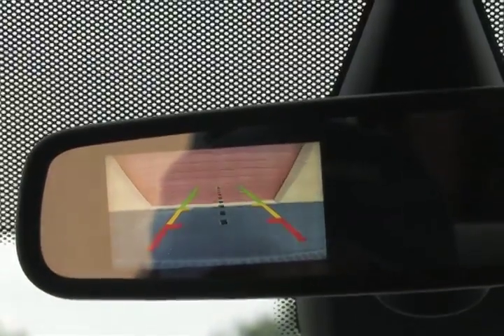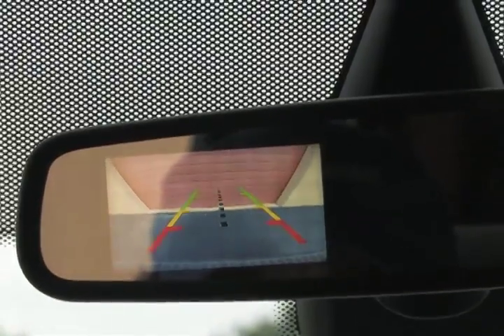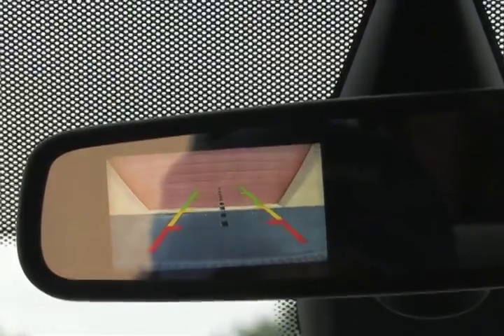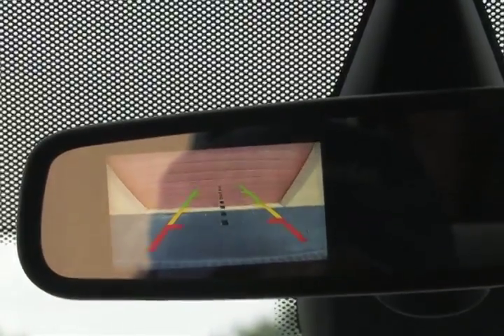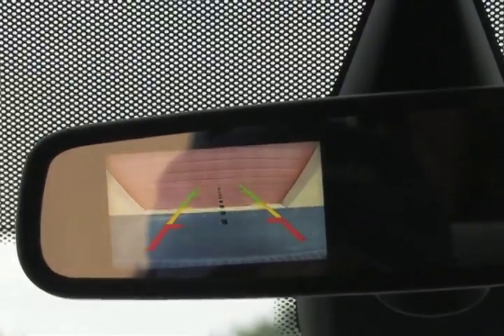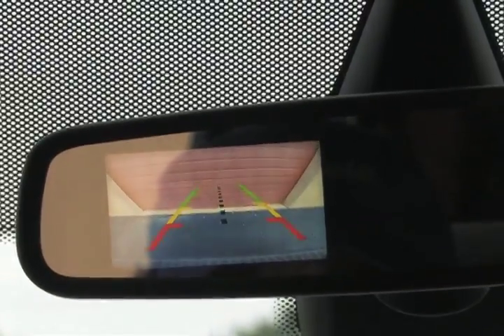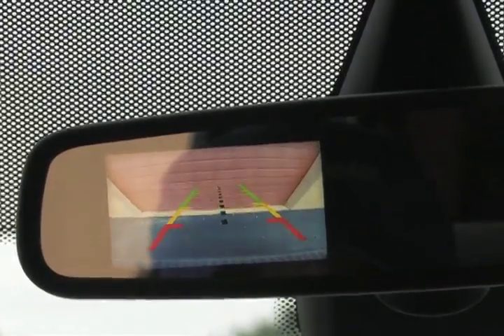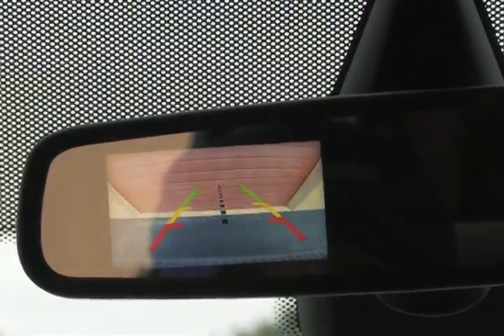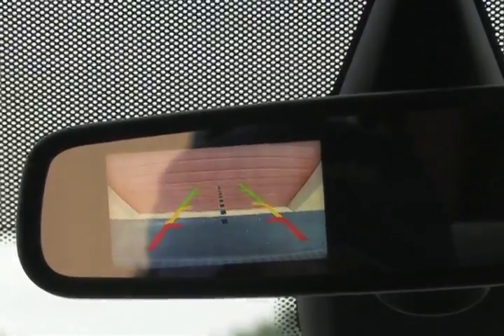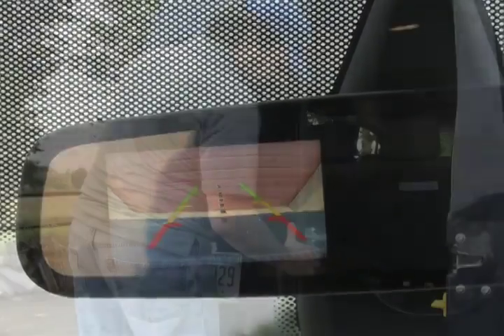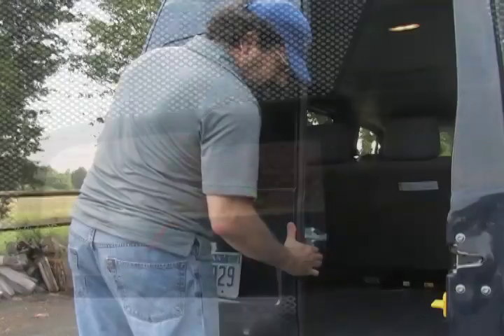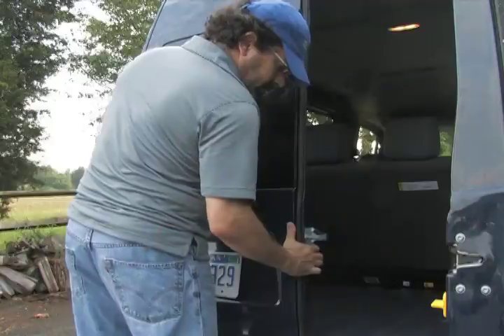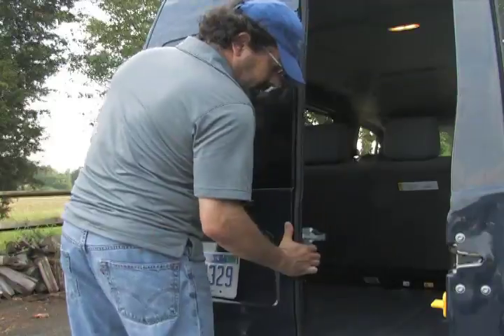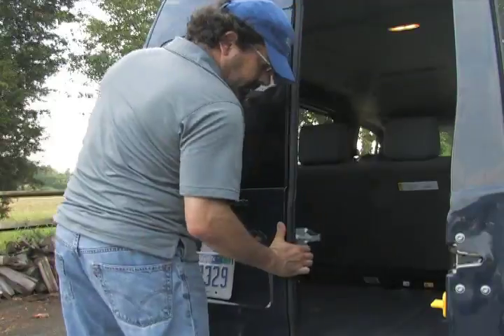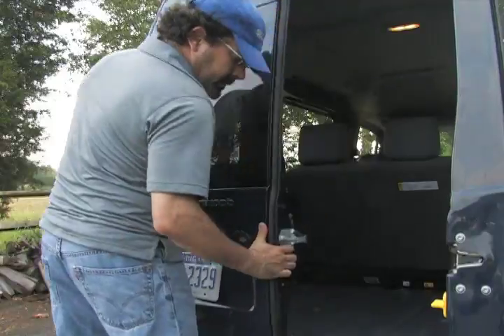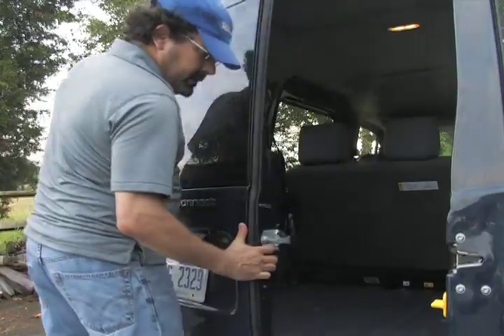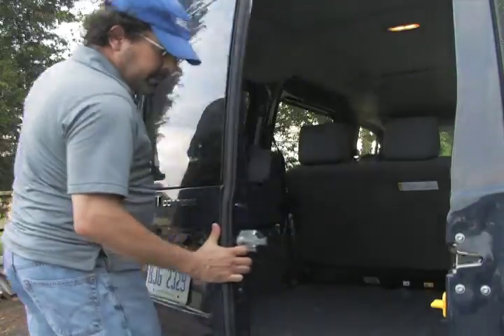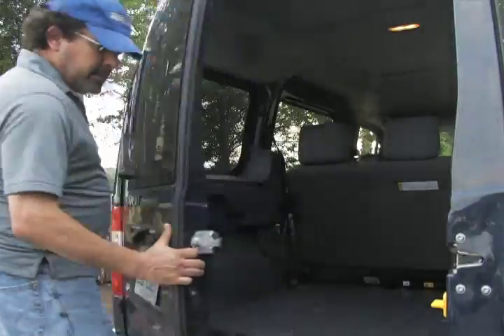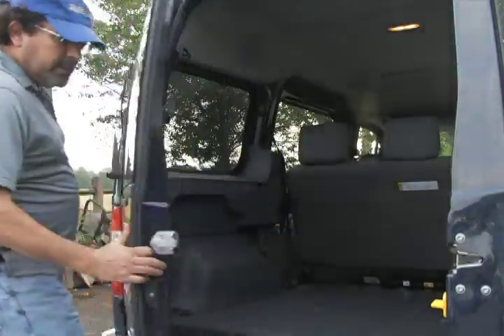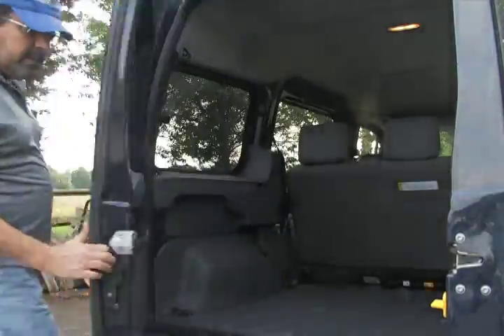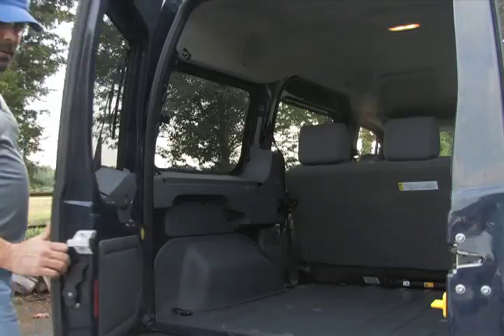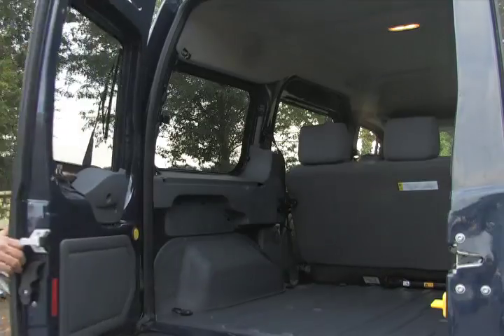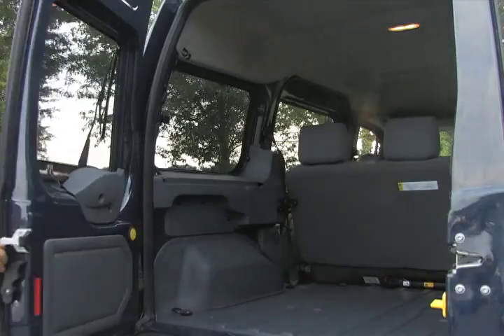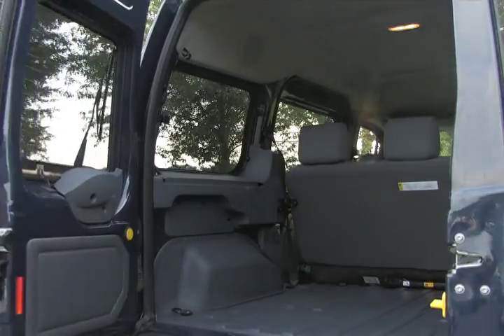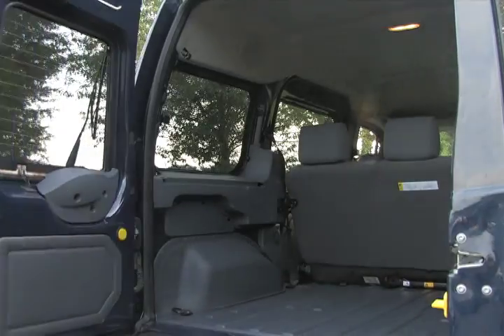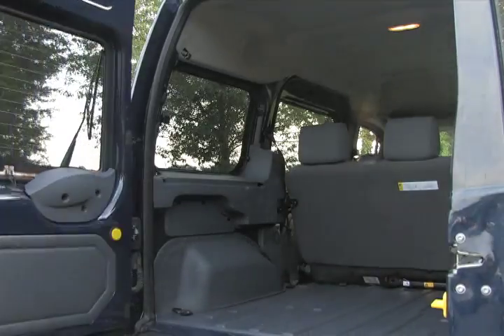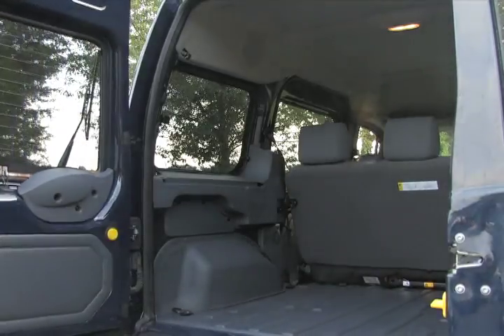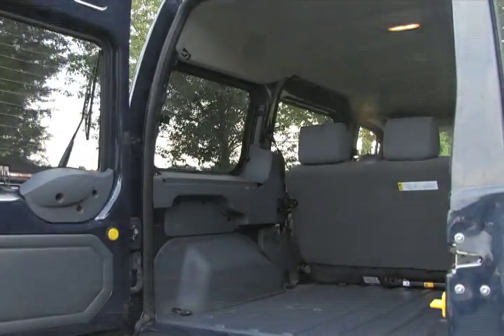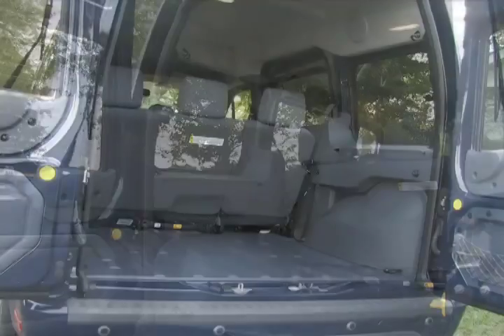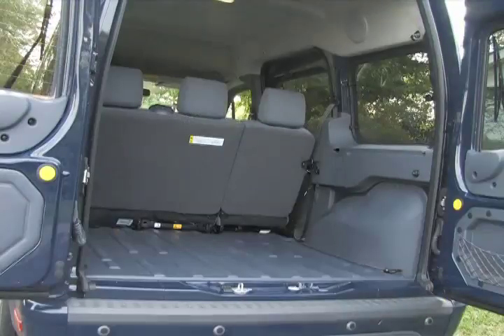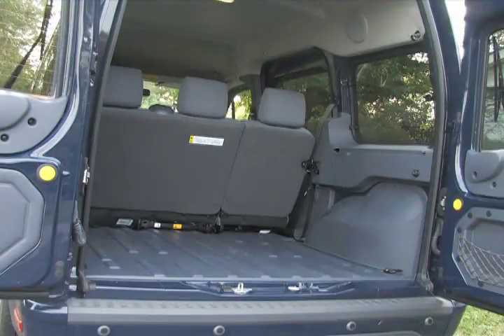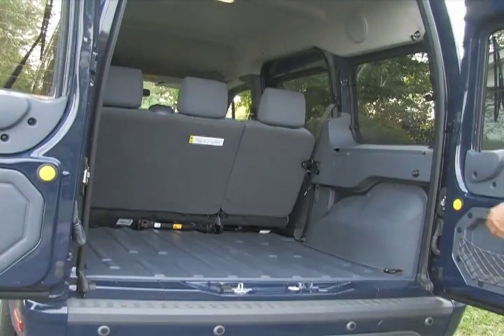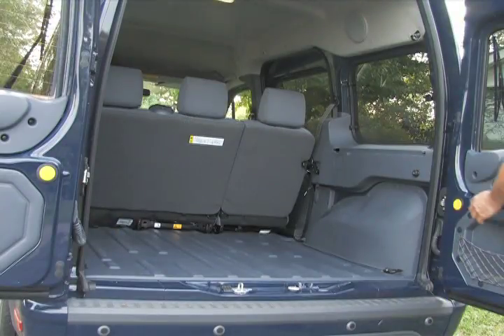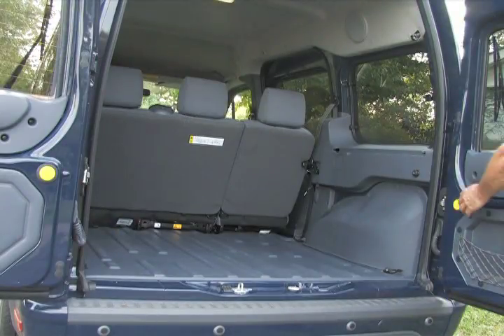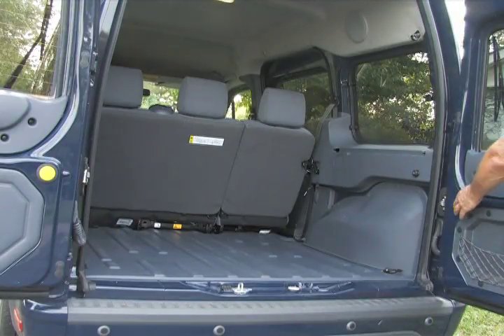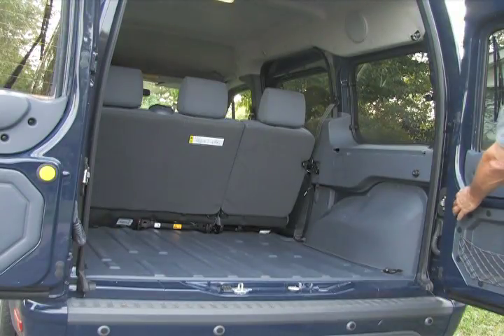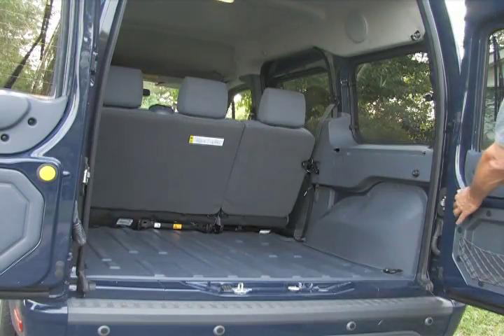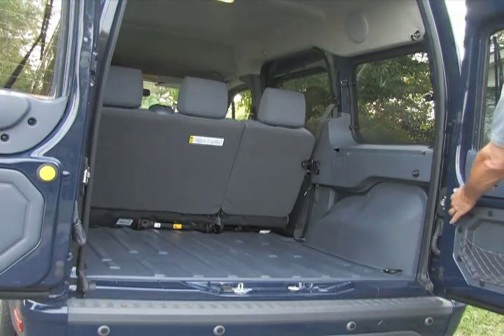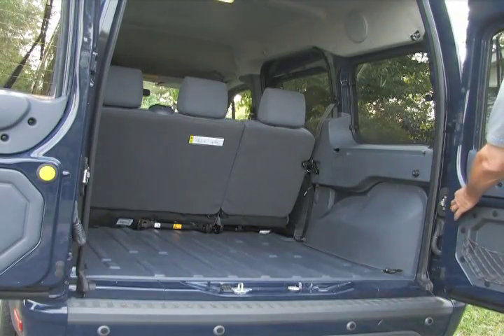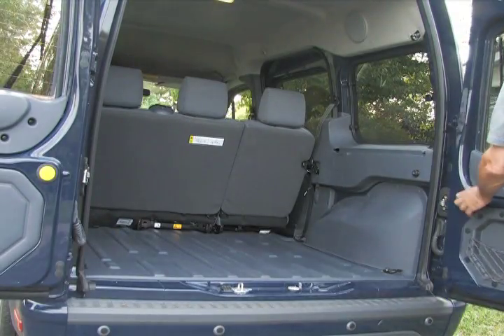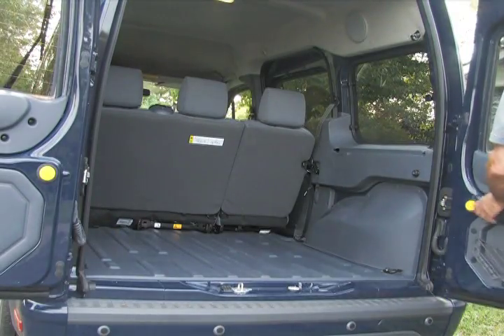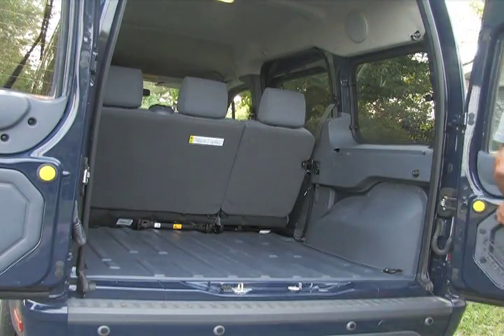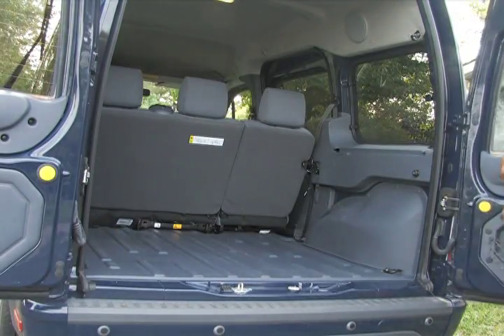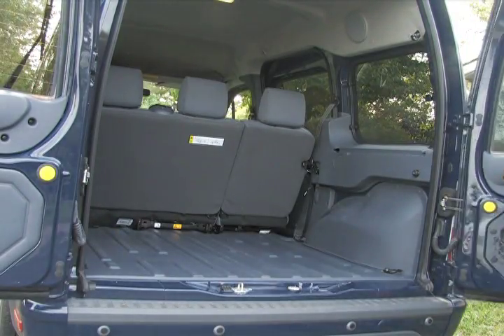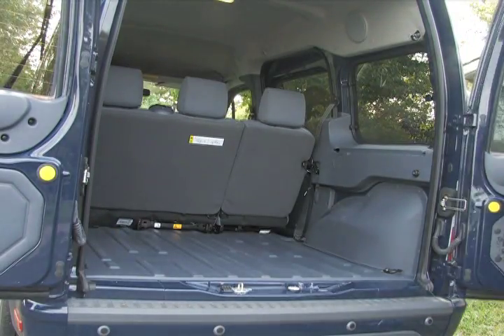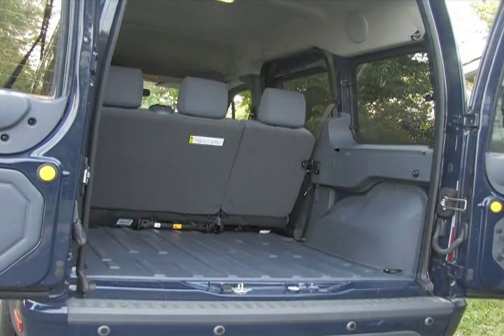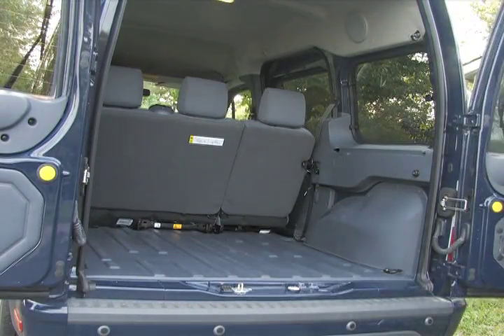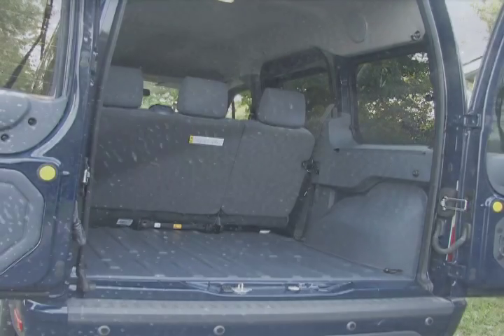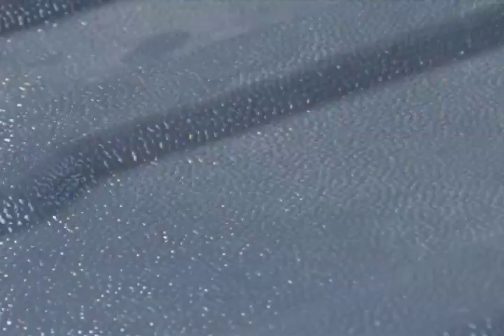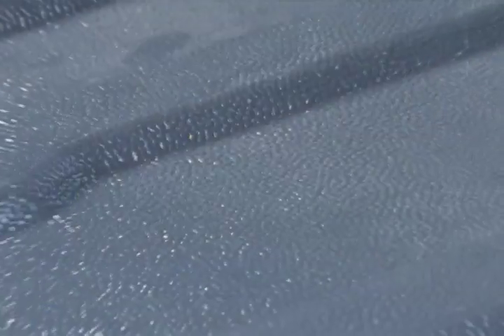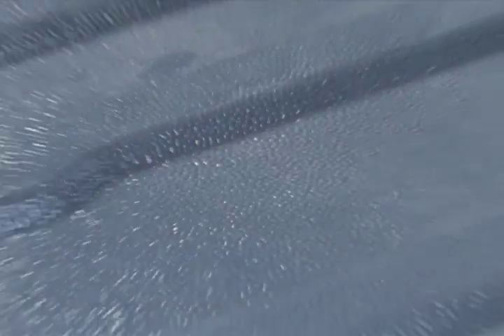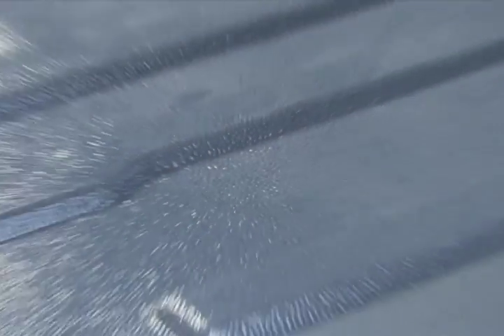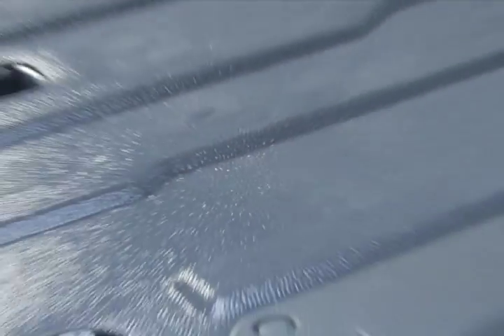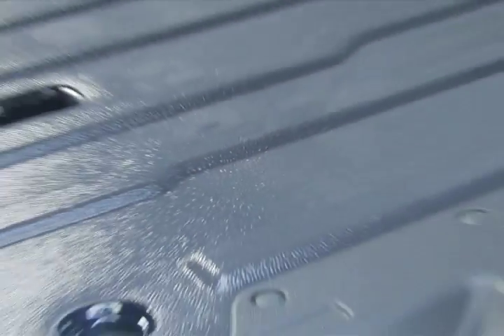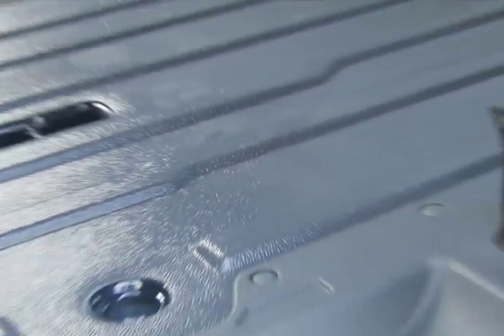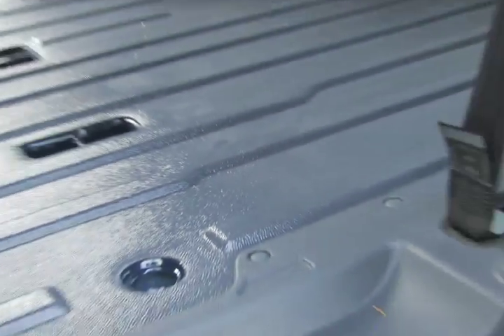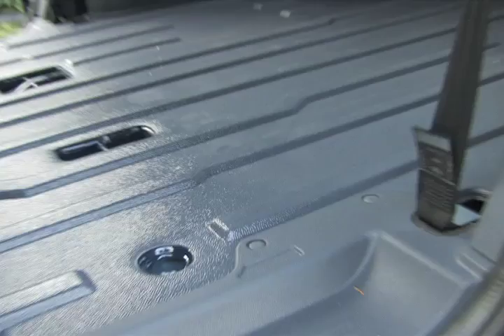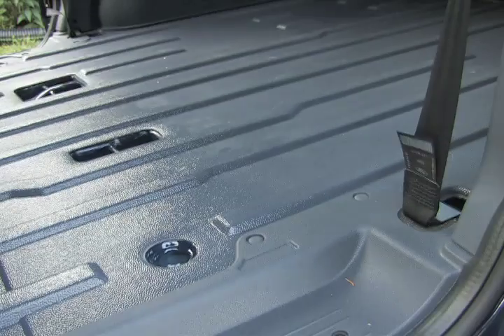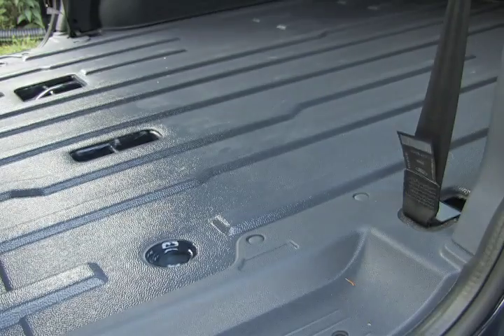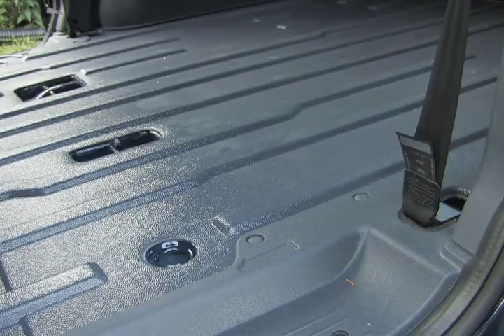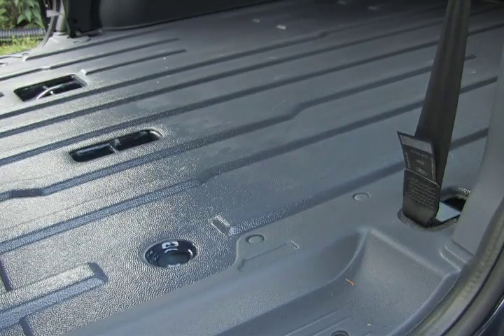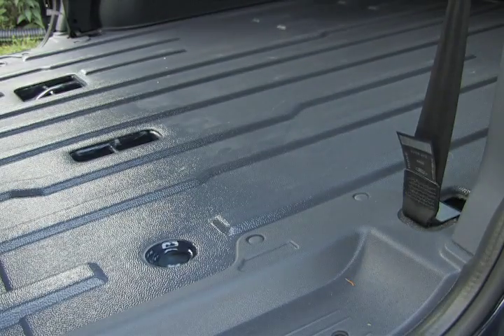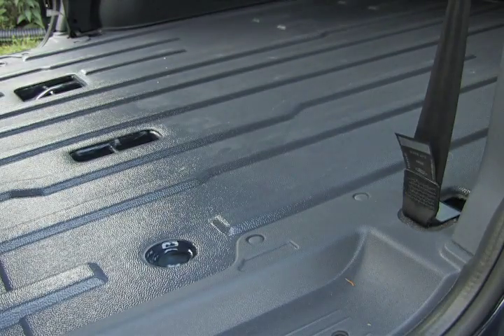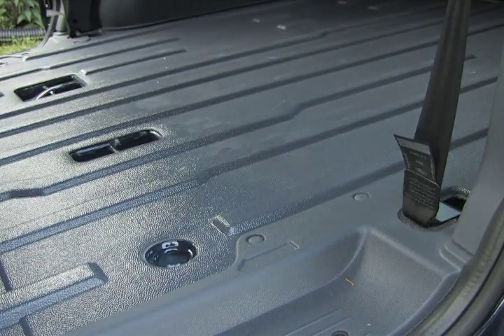The Transit Connect's interior is cavernous, but not plush by any means. There are plenty of opportunities for customization.